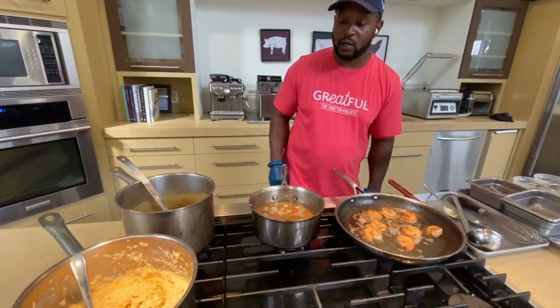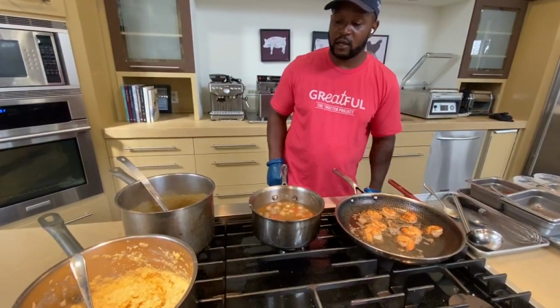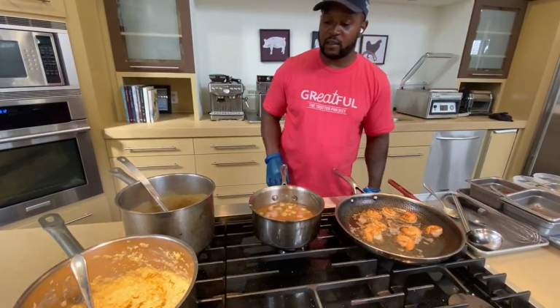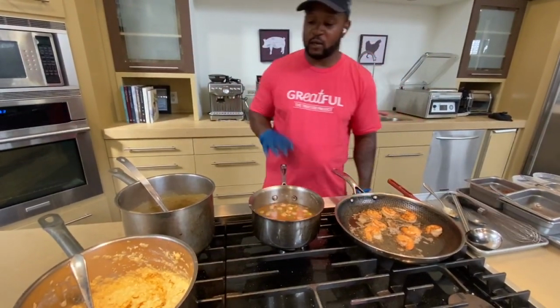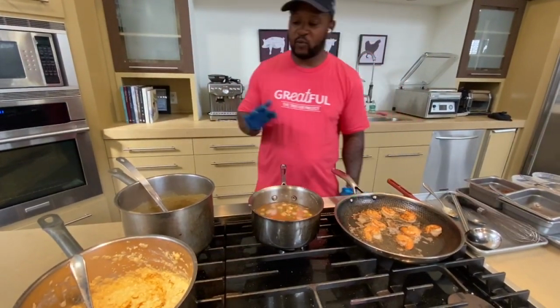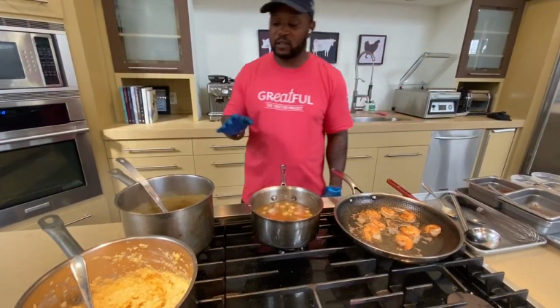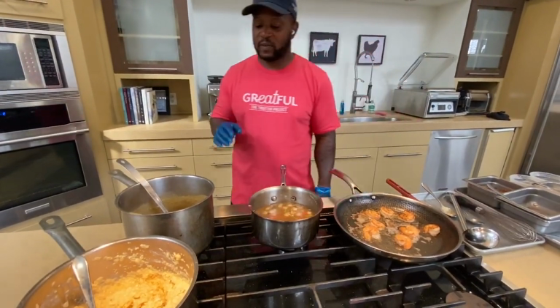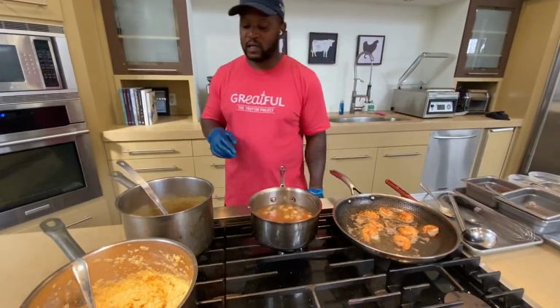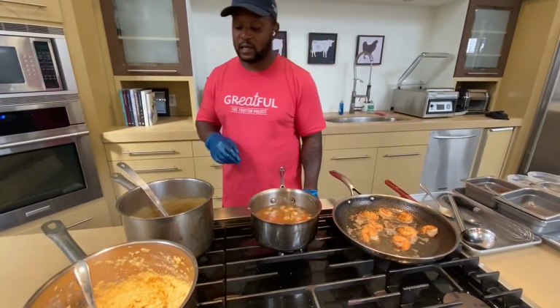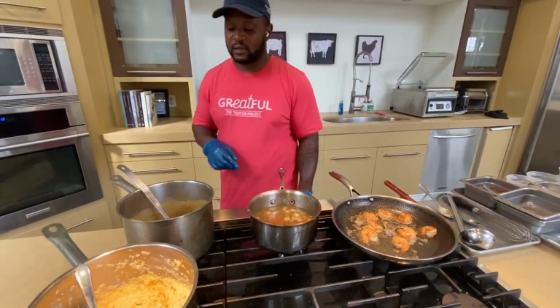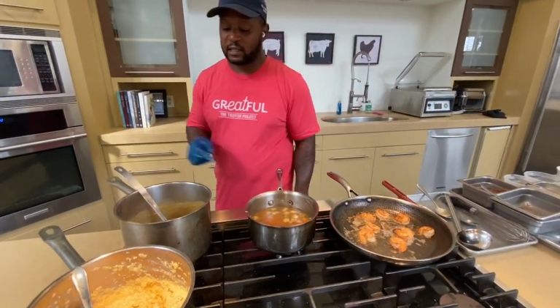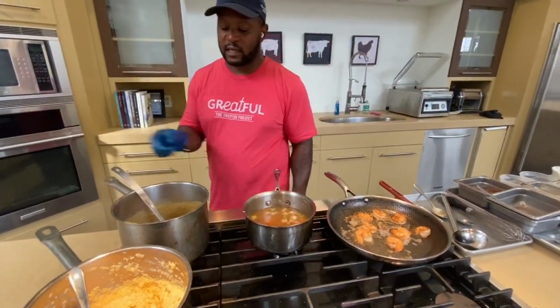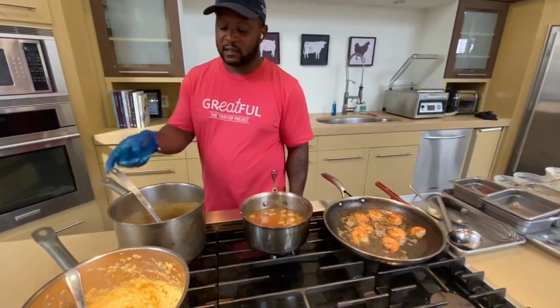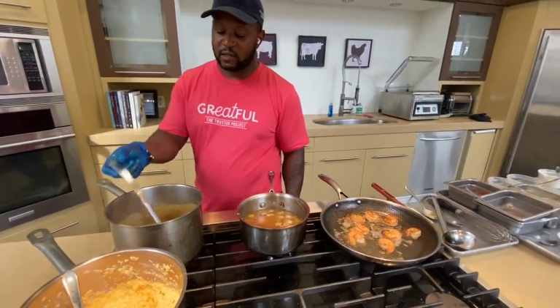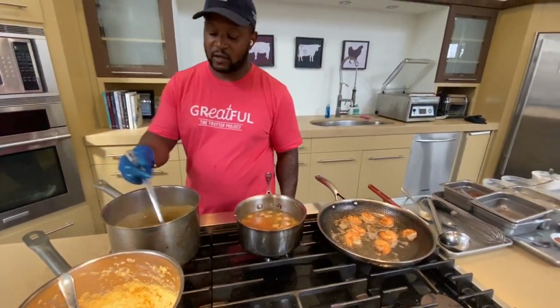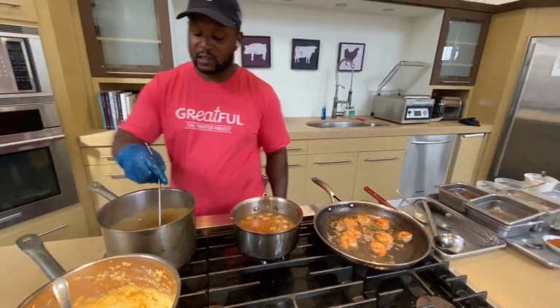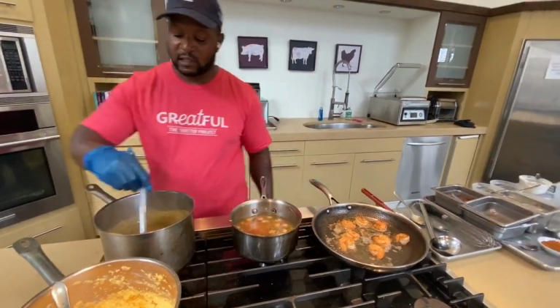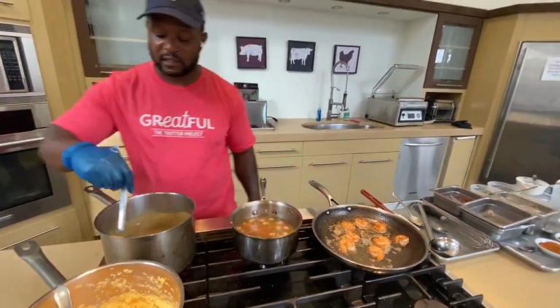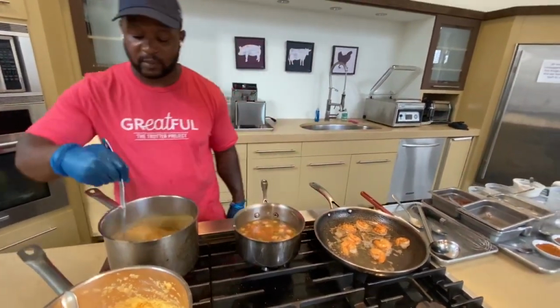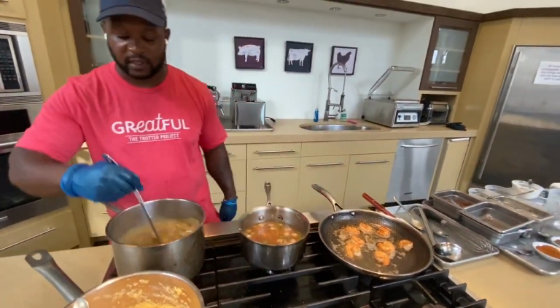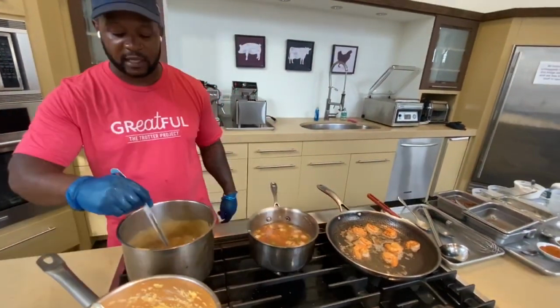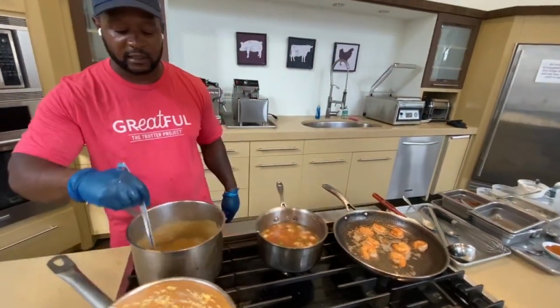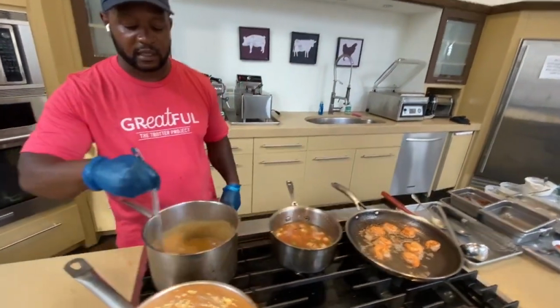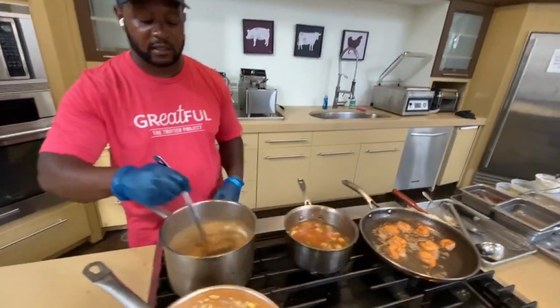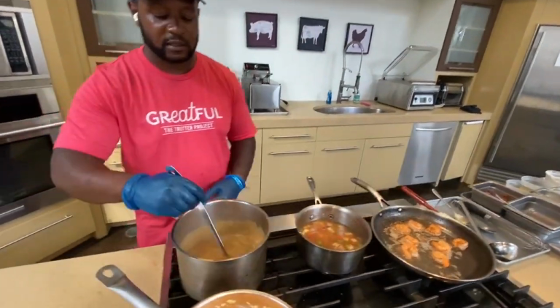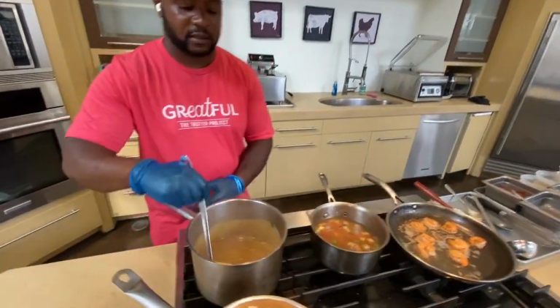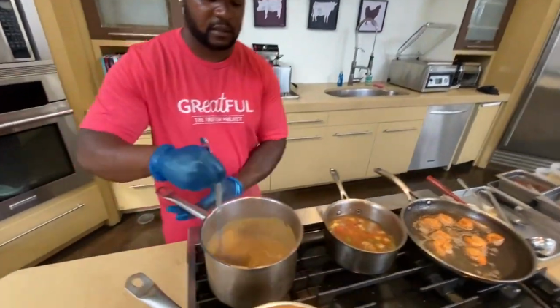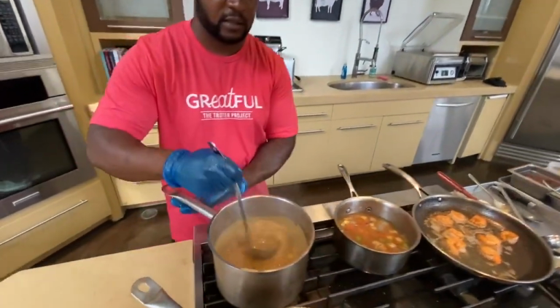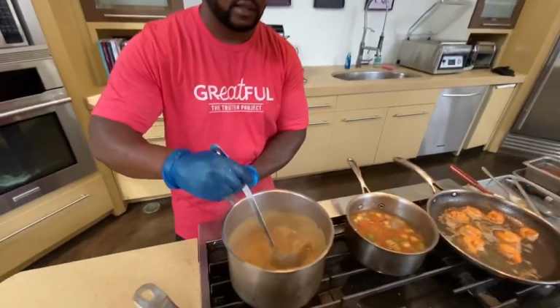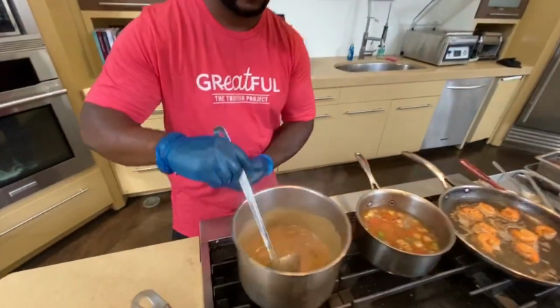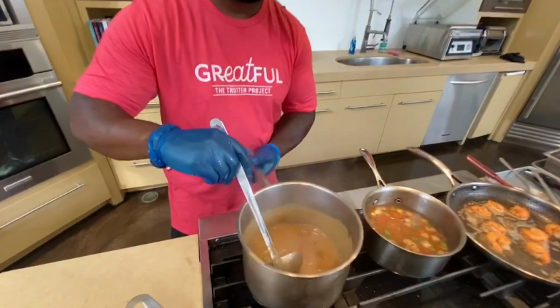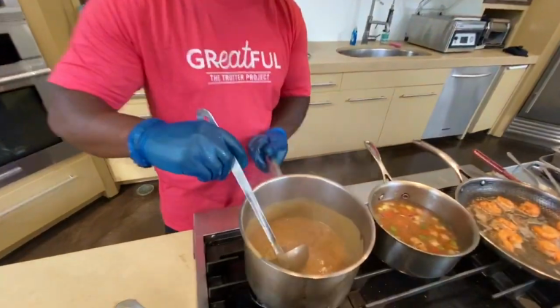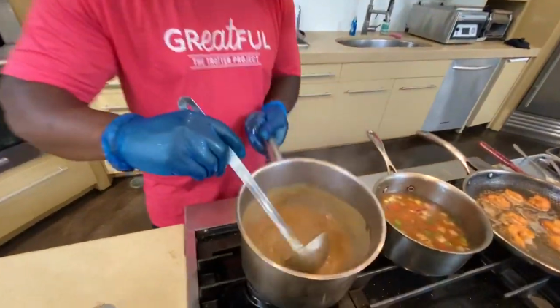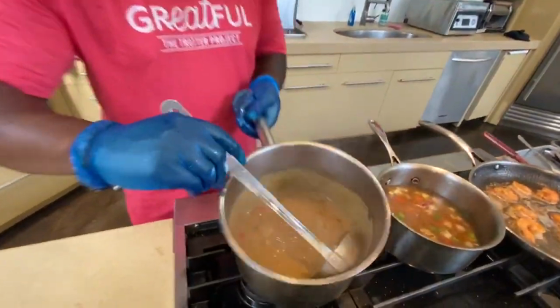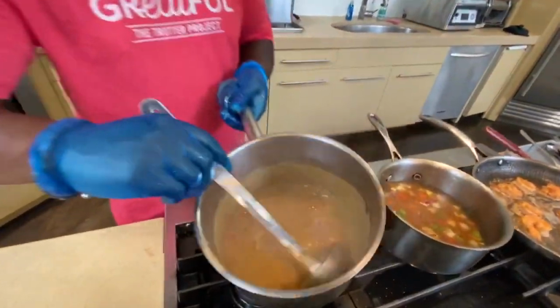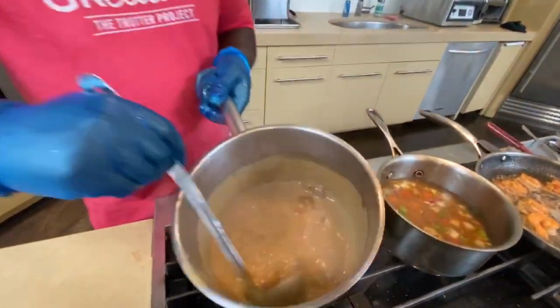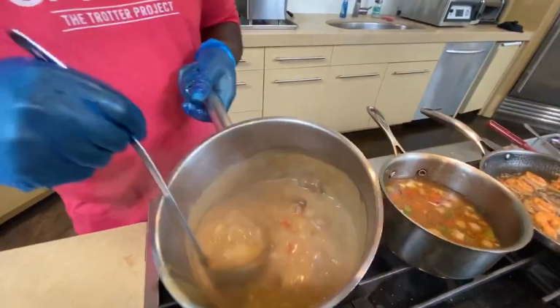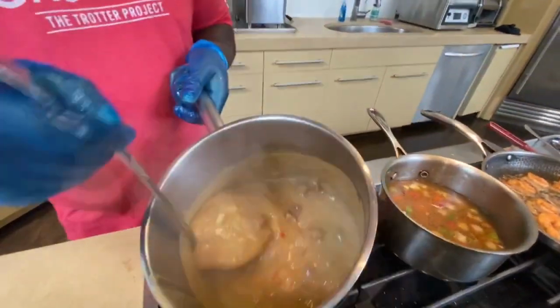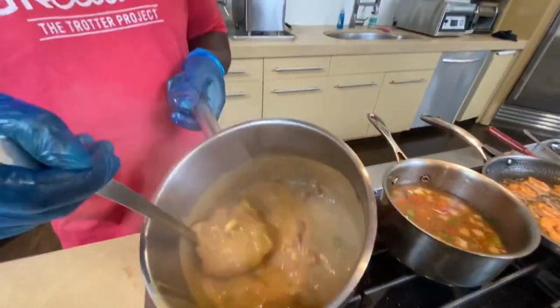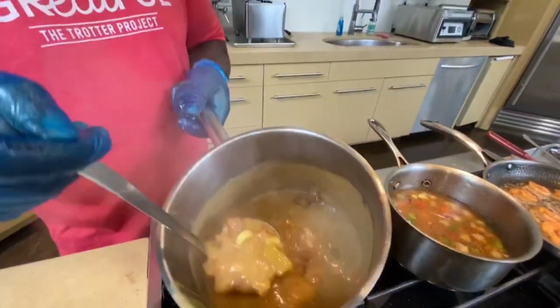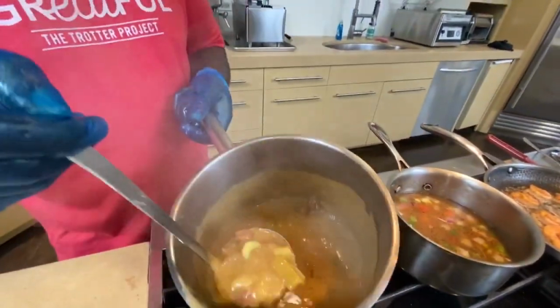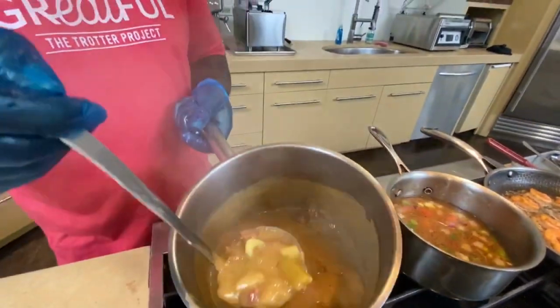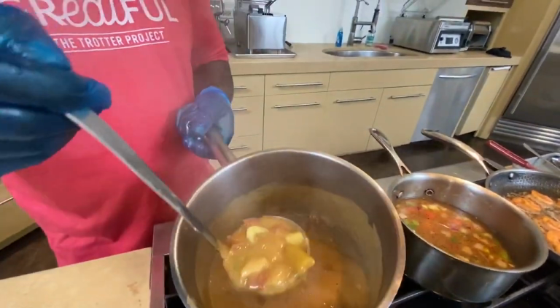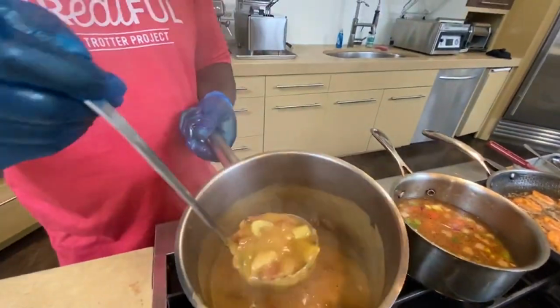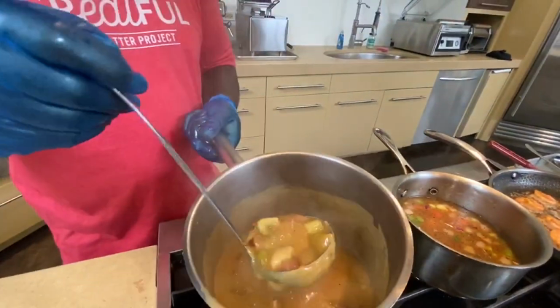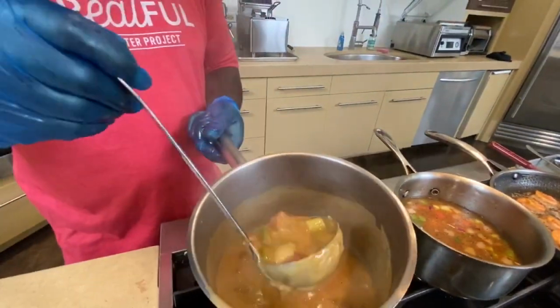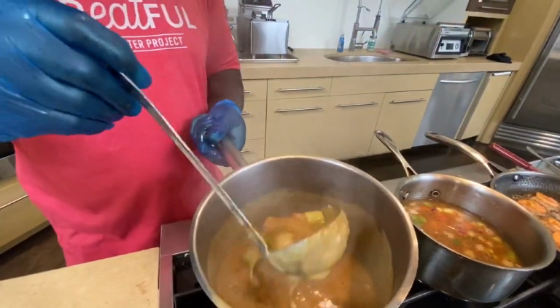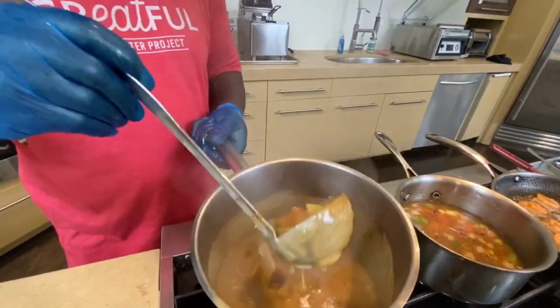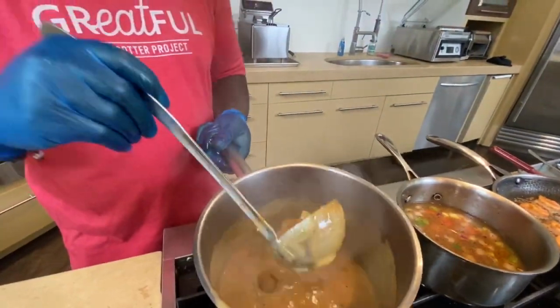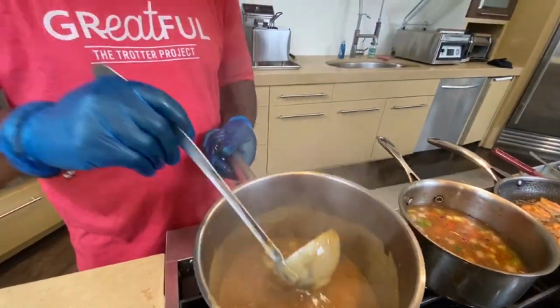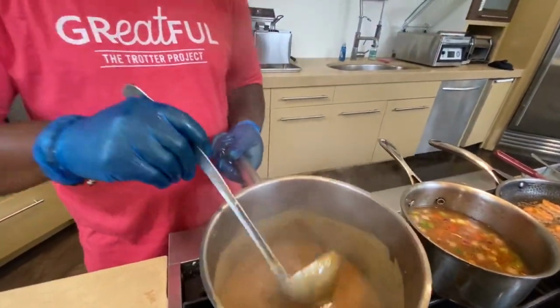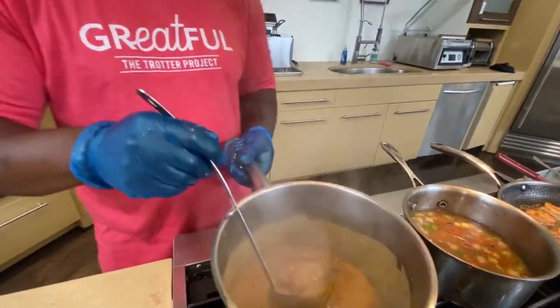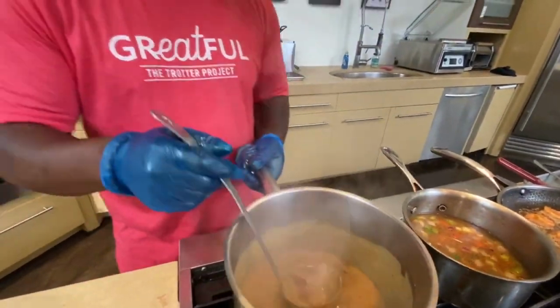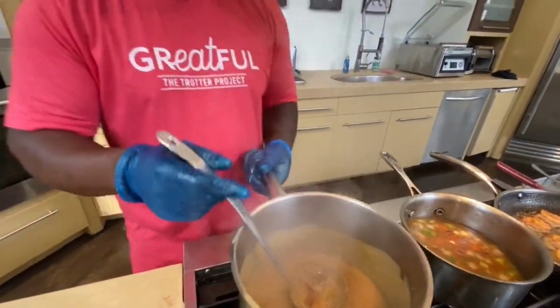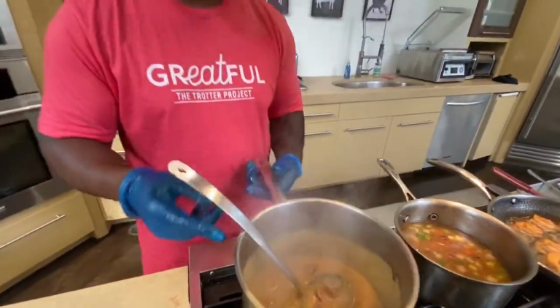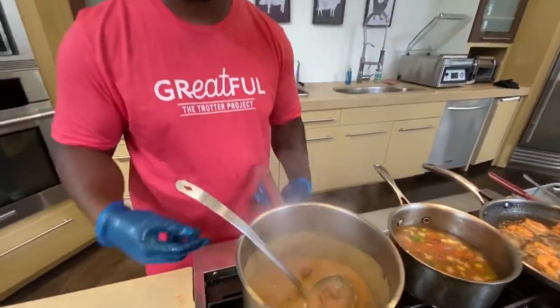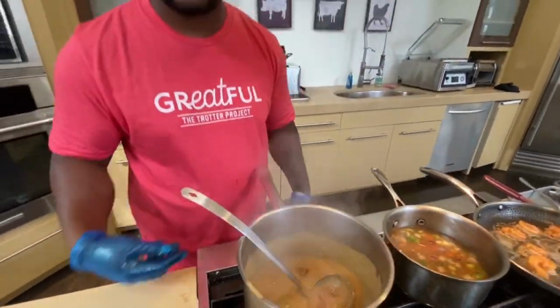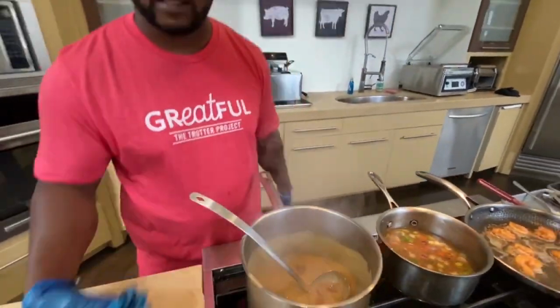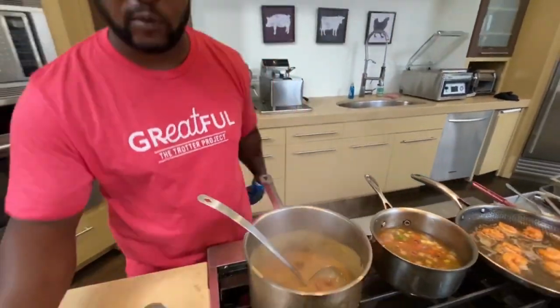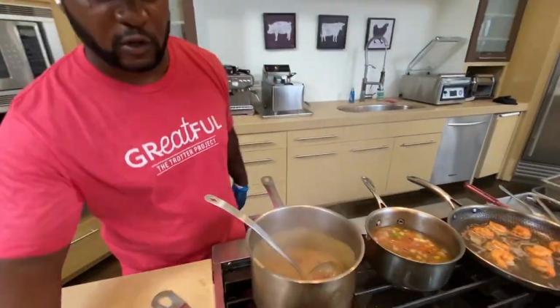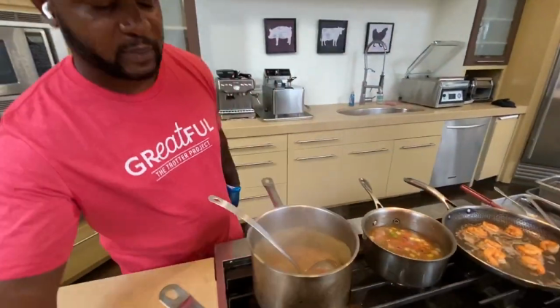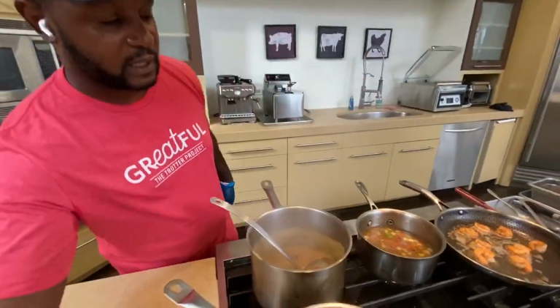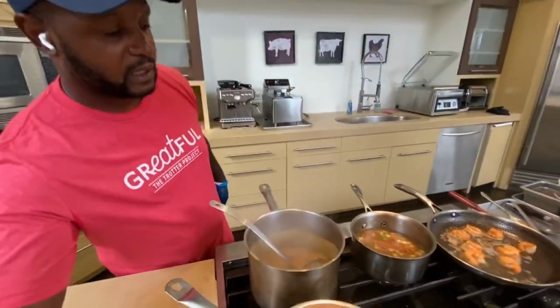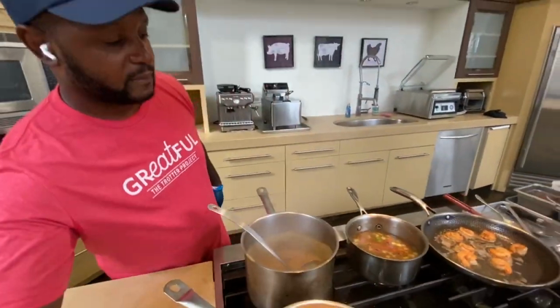And then once it becomes thick like a sauce, it looks something like this. So I have one already made for you, and then we're going to plate it up.